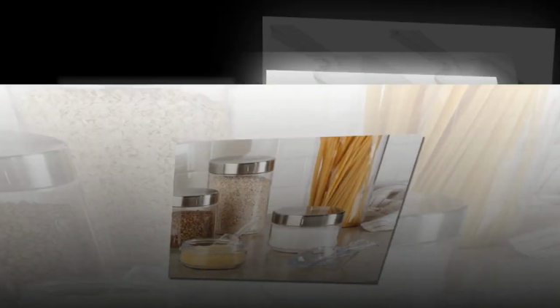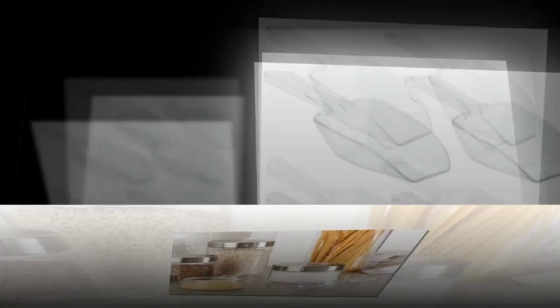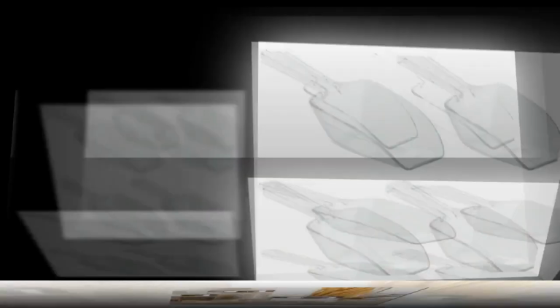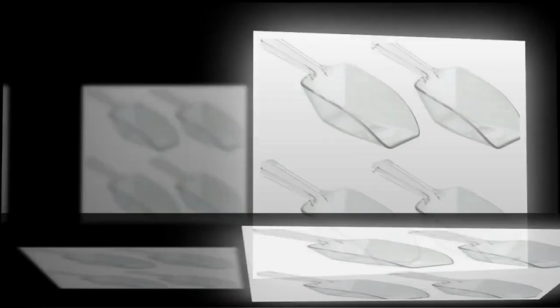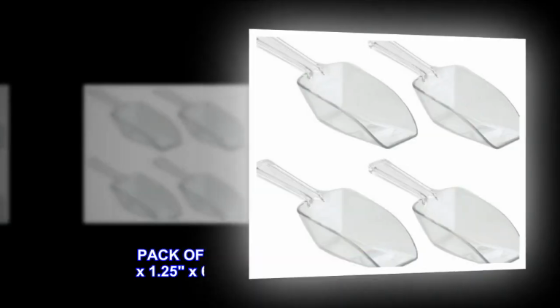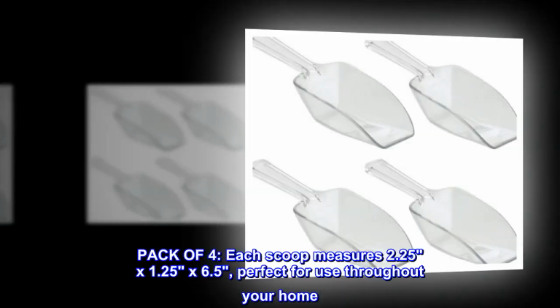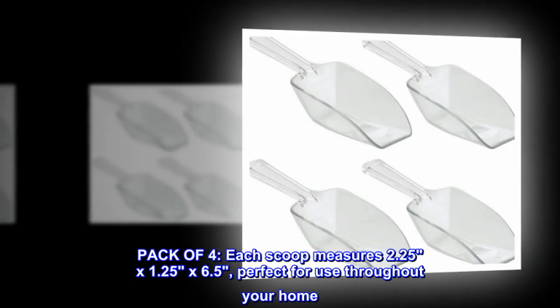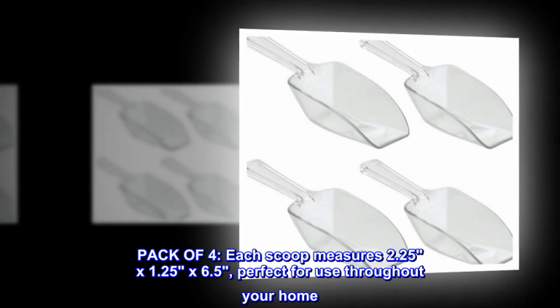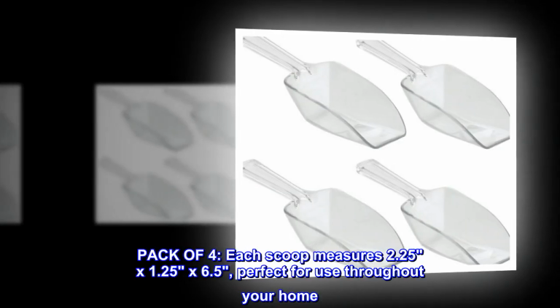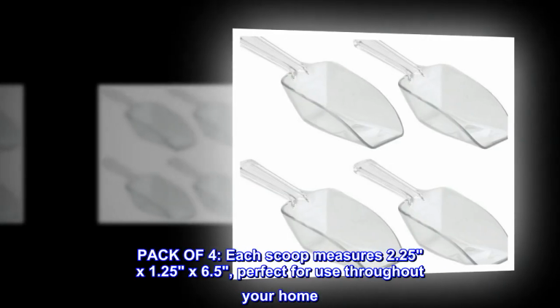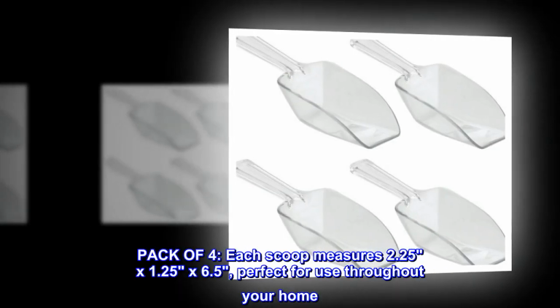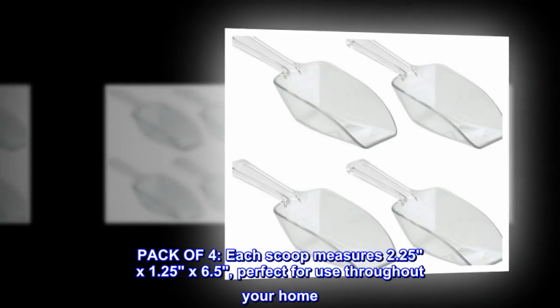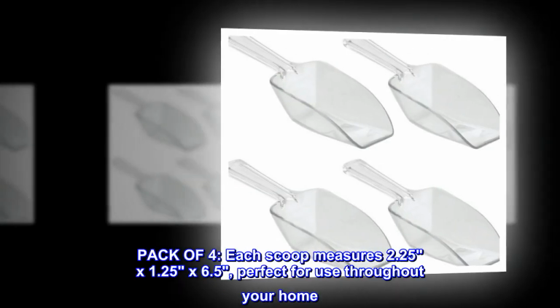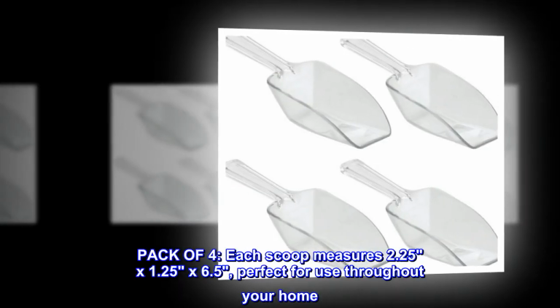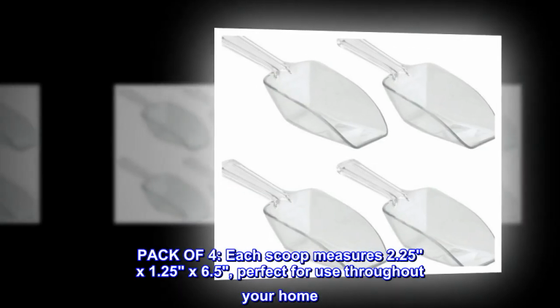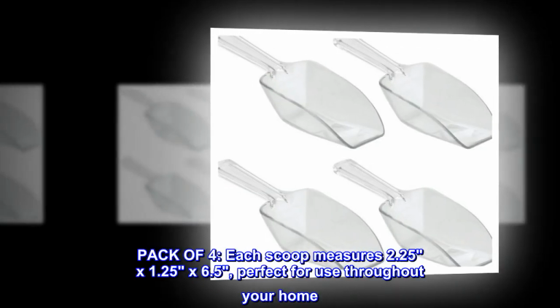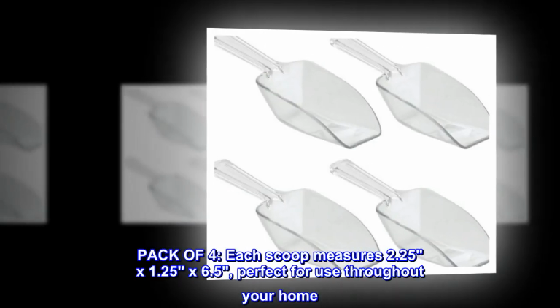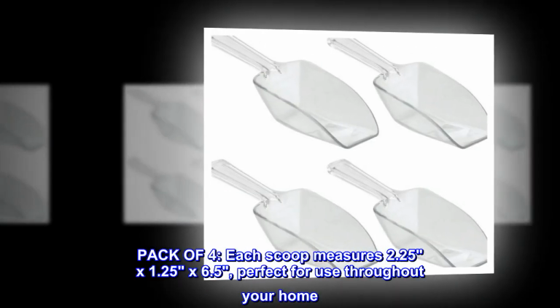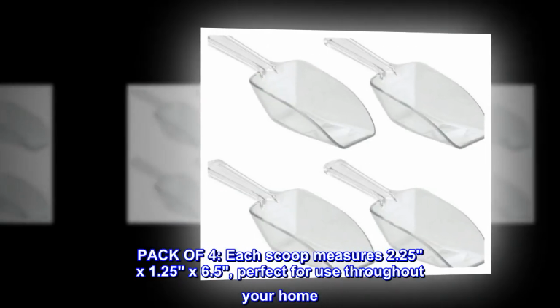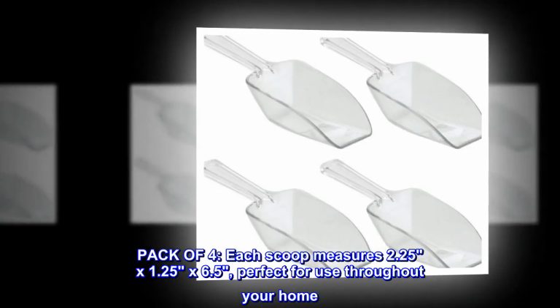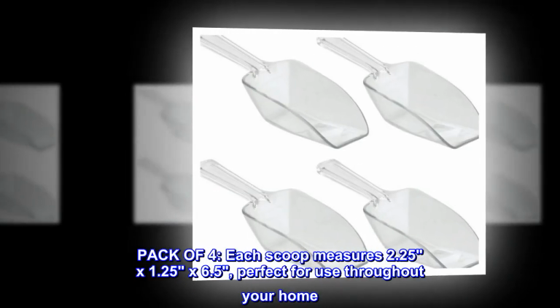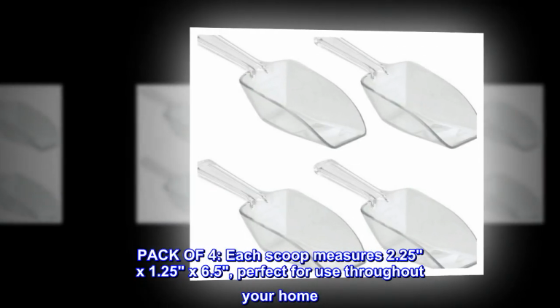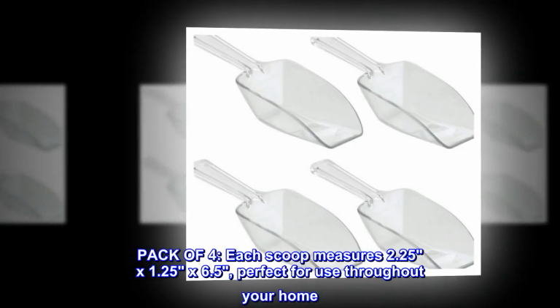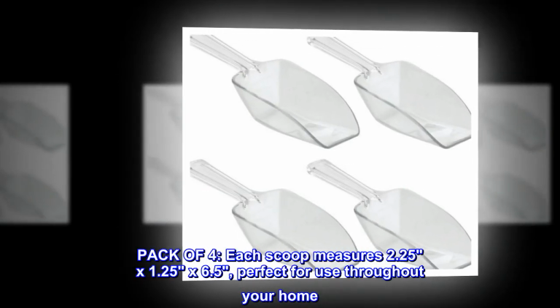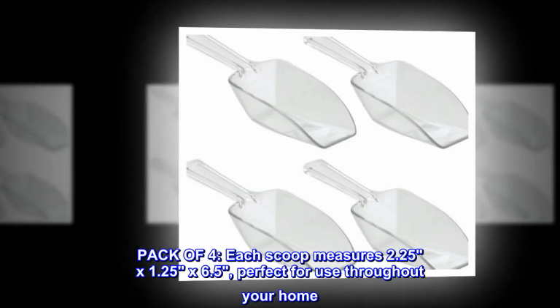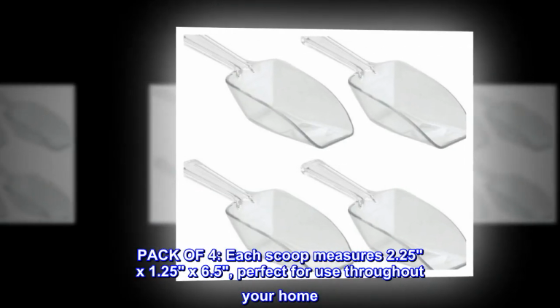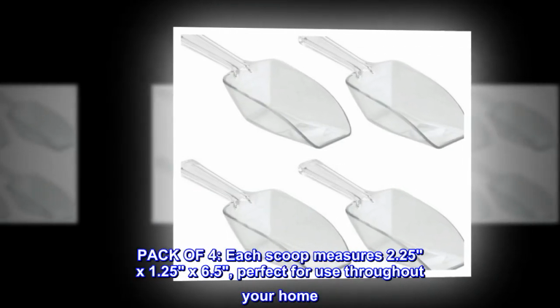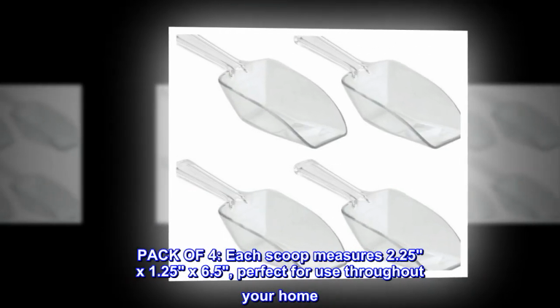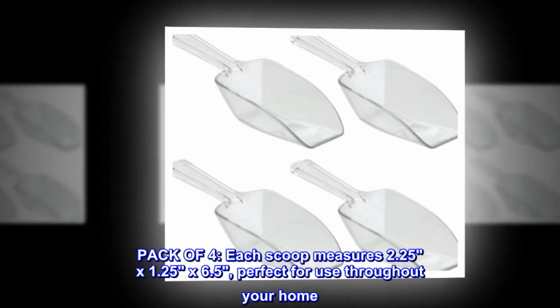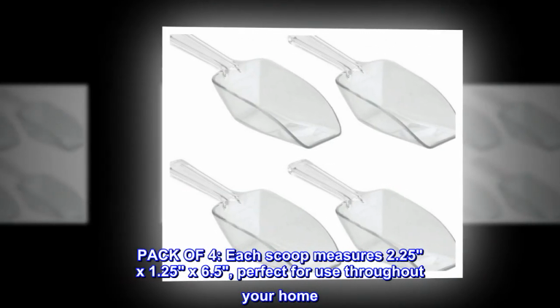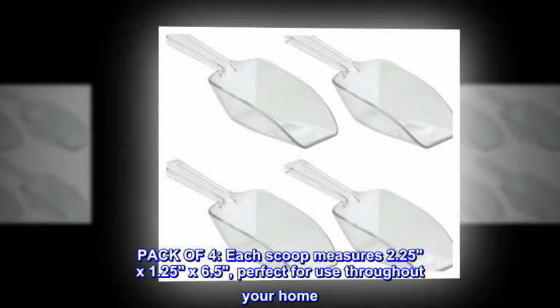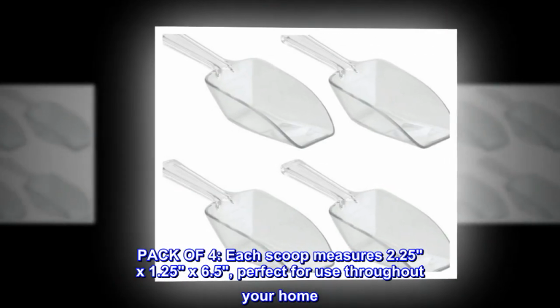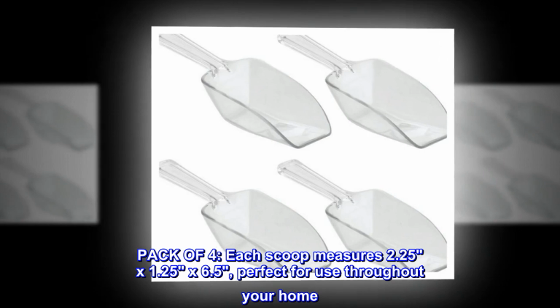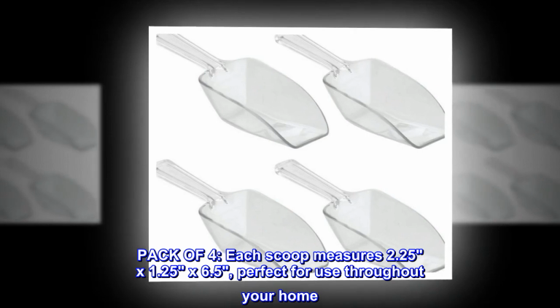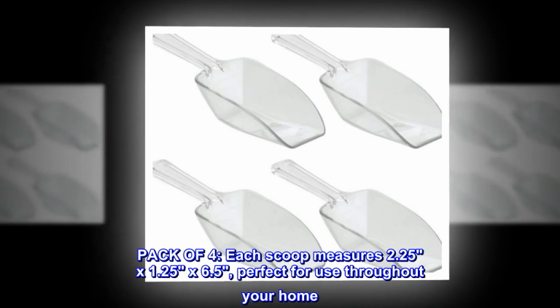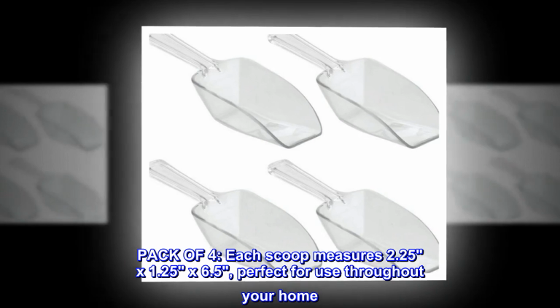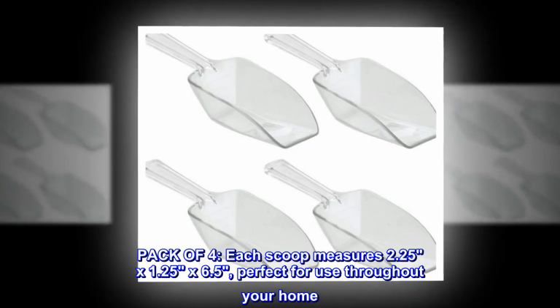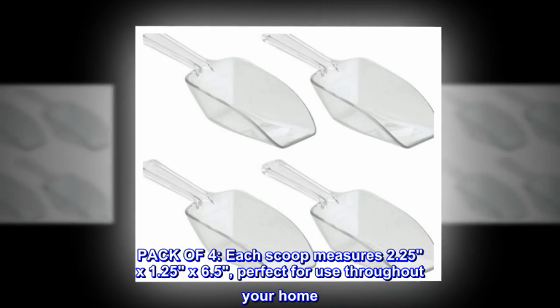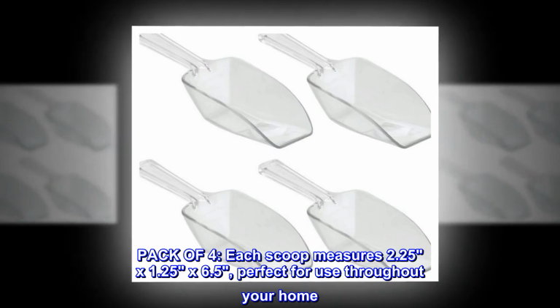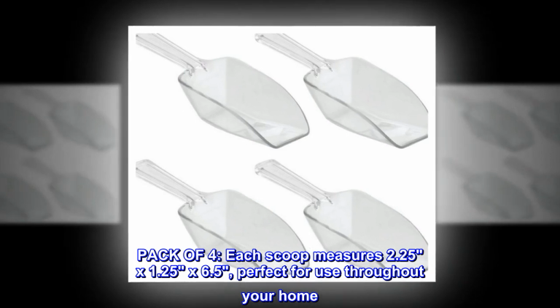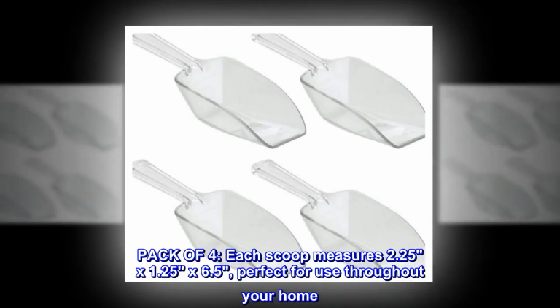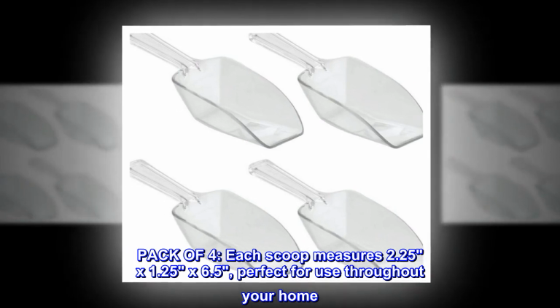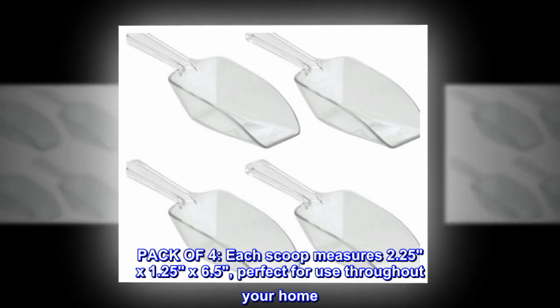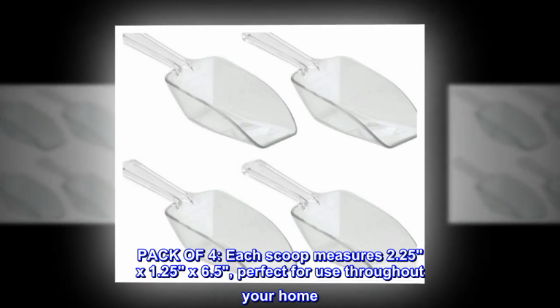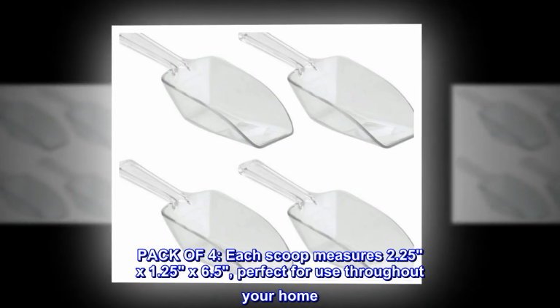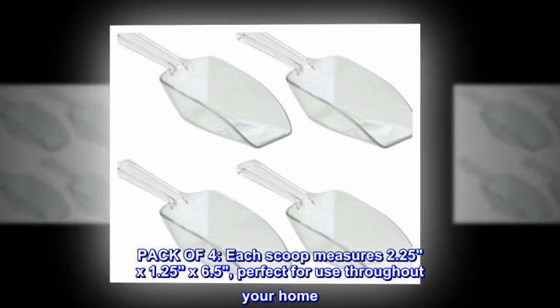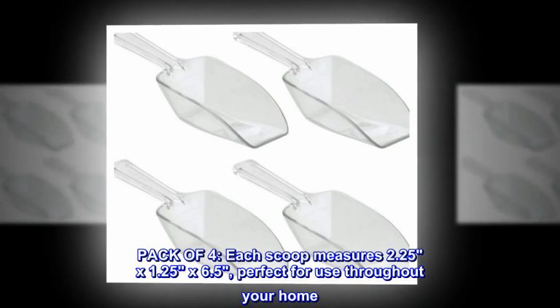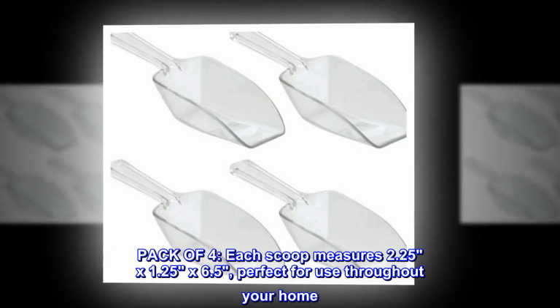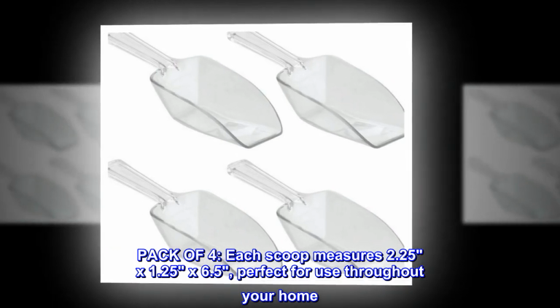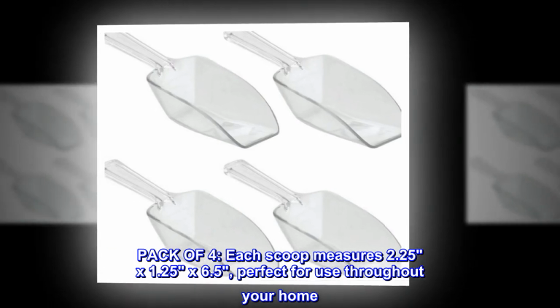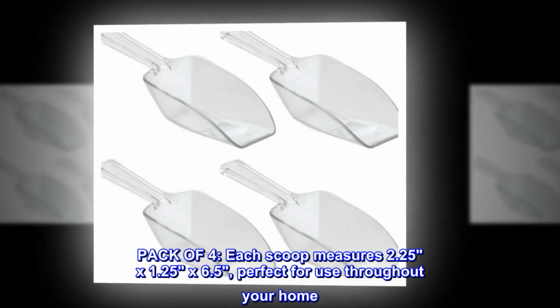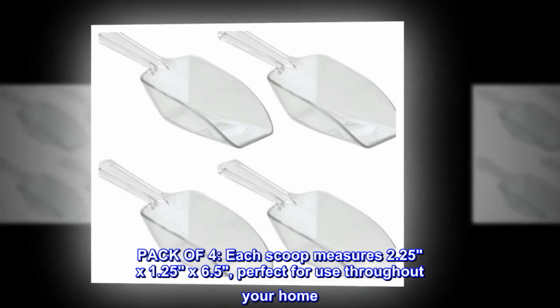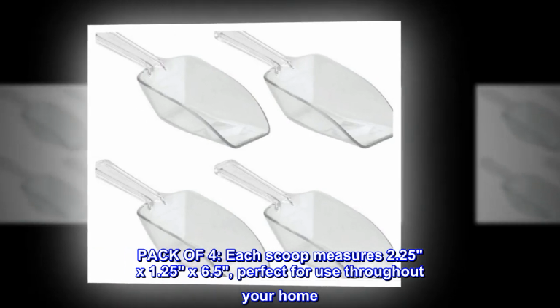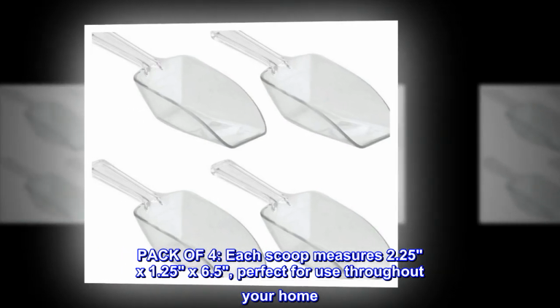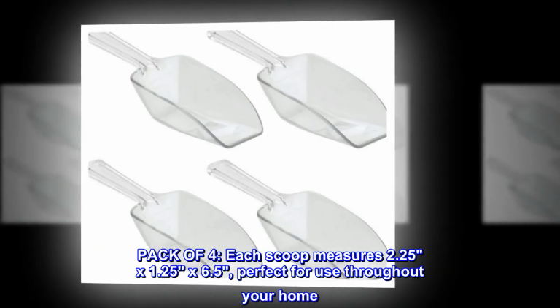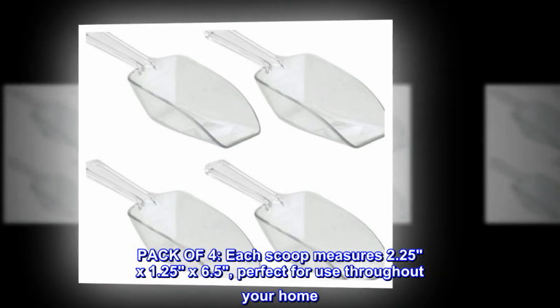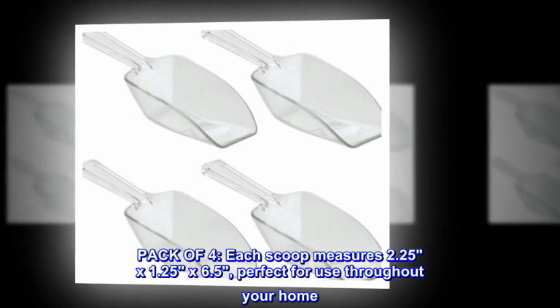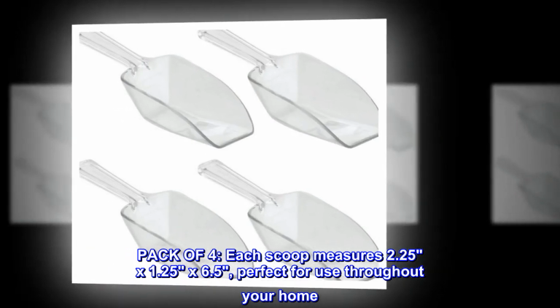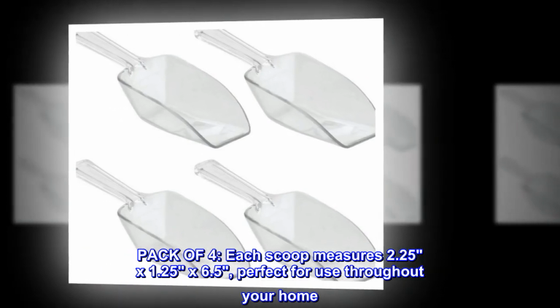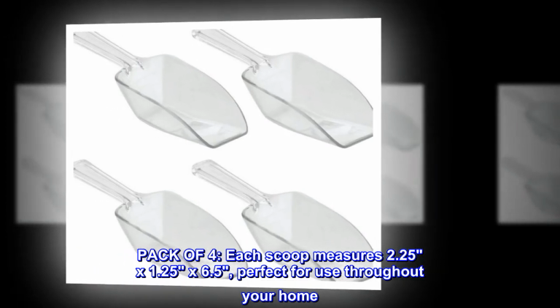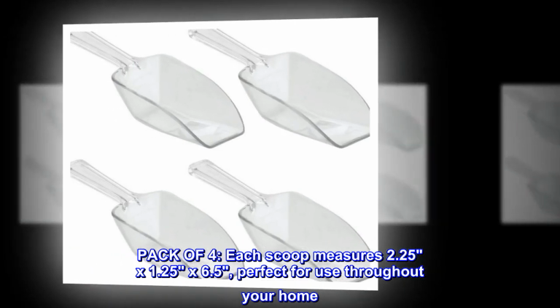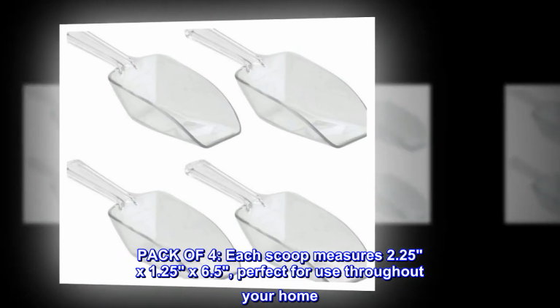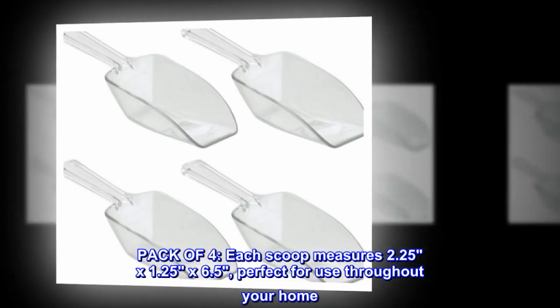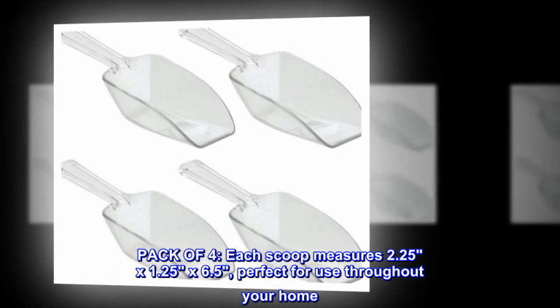Pack of four. Each scoop measures 2.25 by 1.25 by 6.5, perfect for use throughout your home.